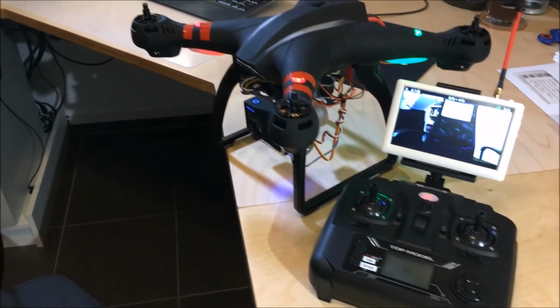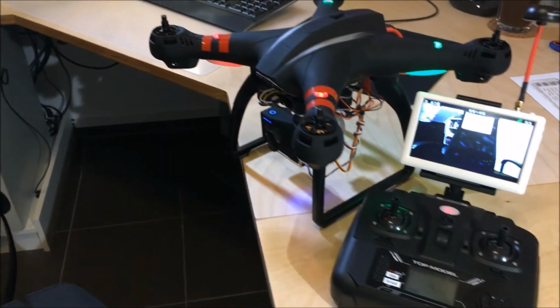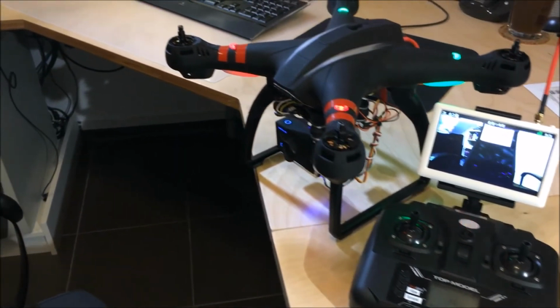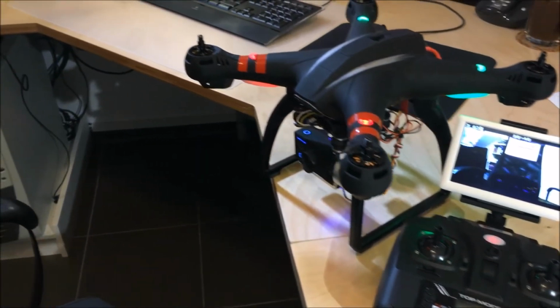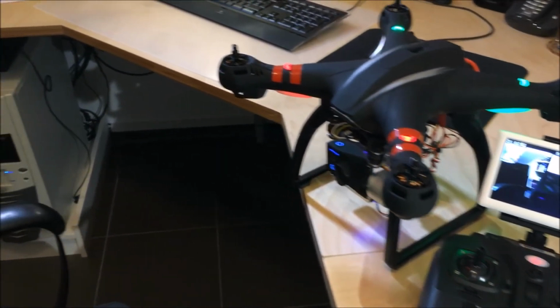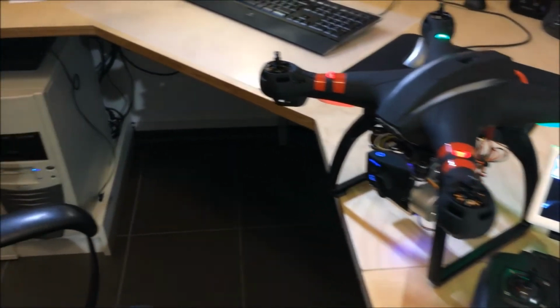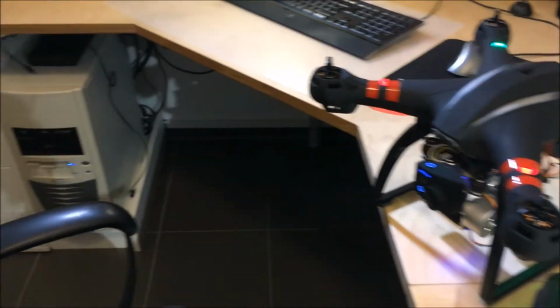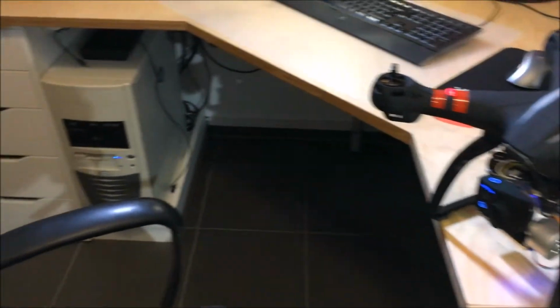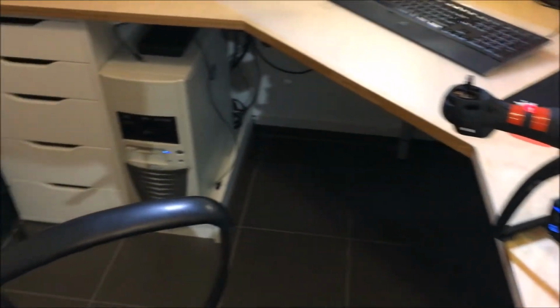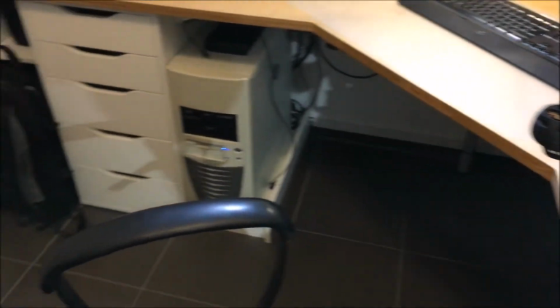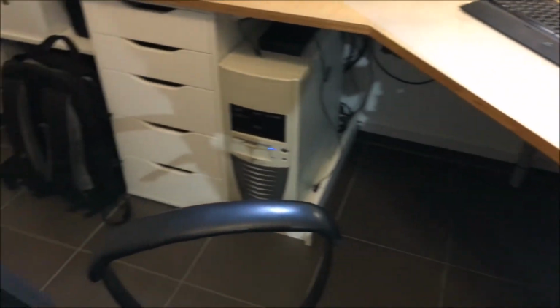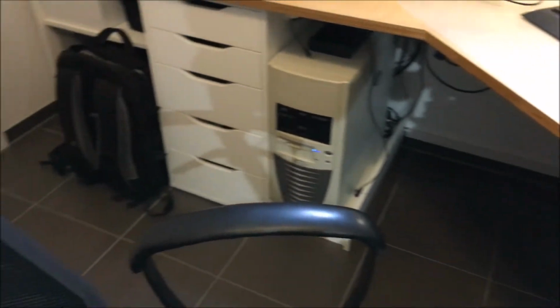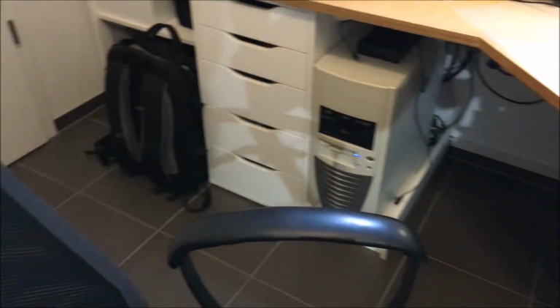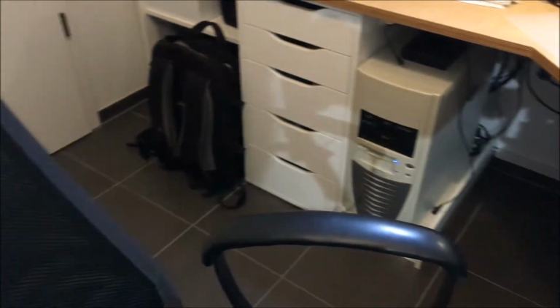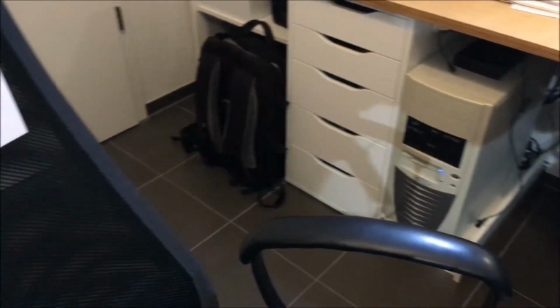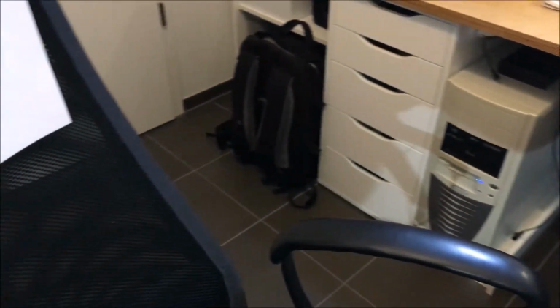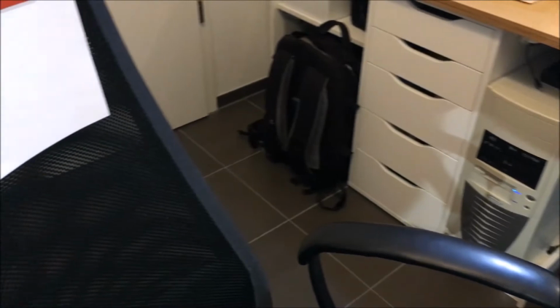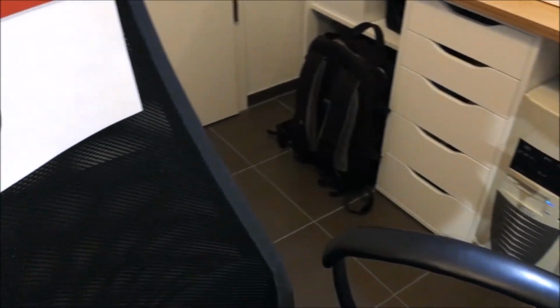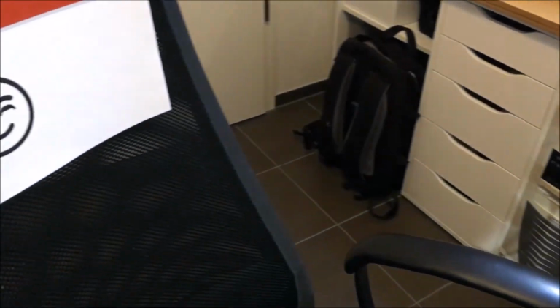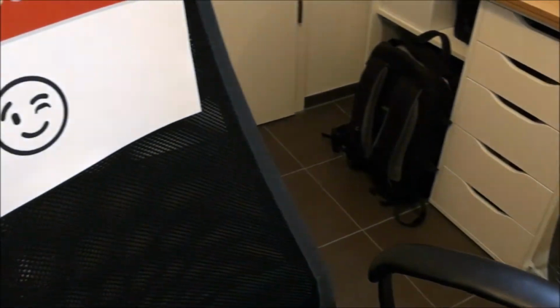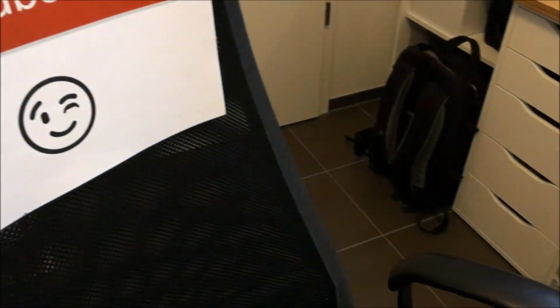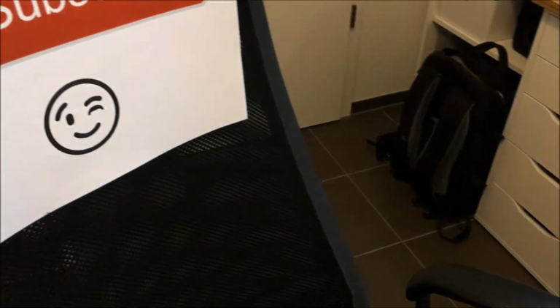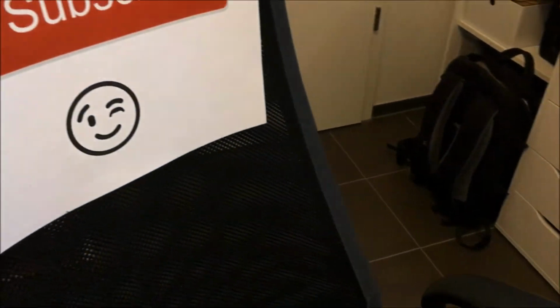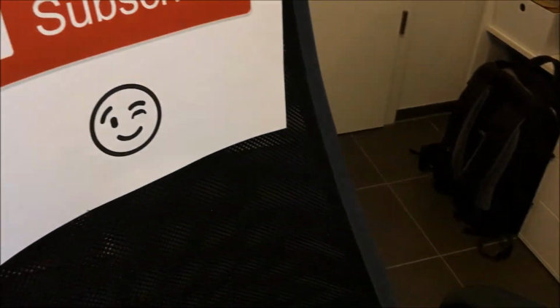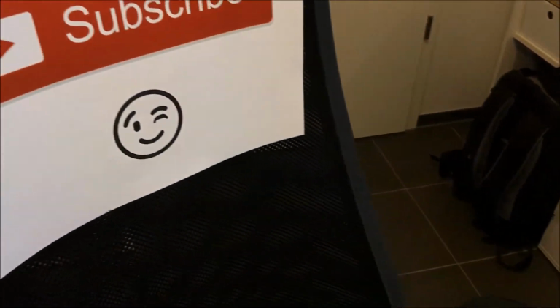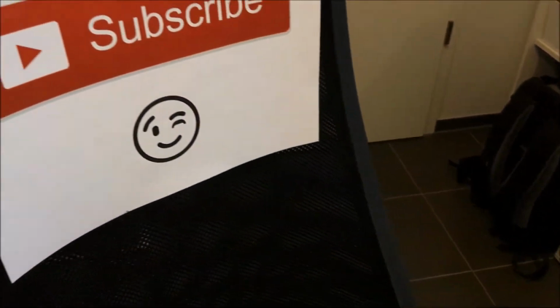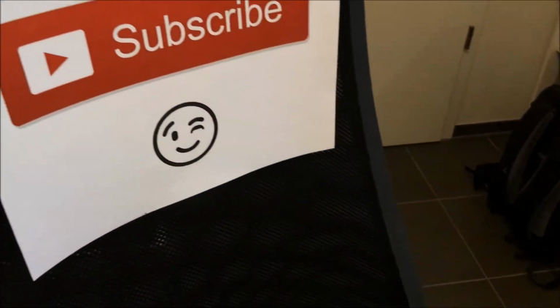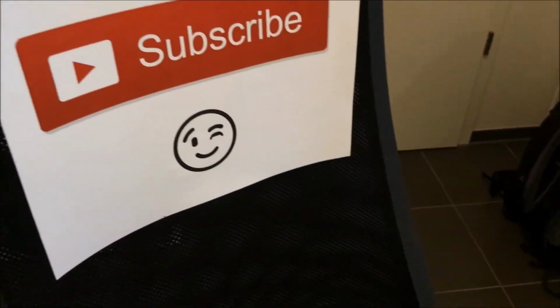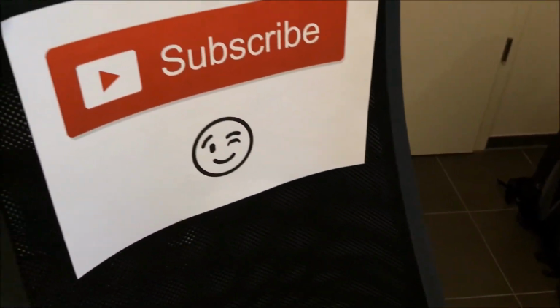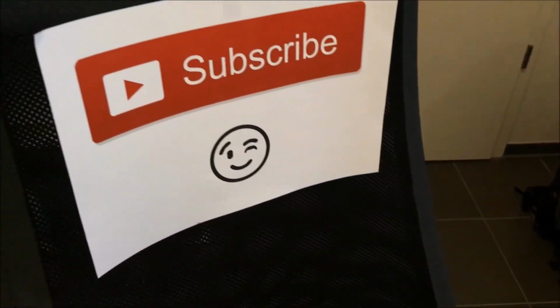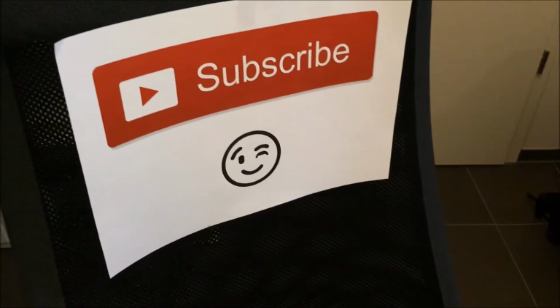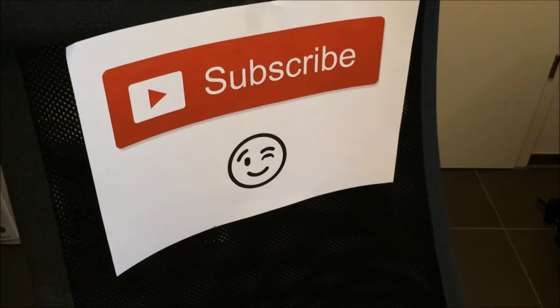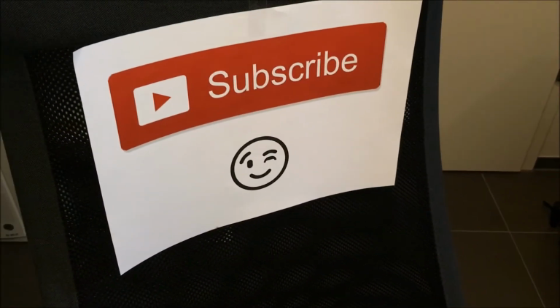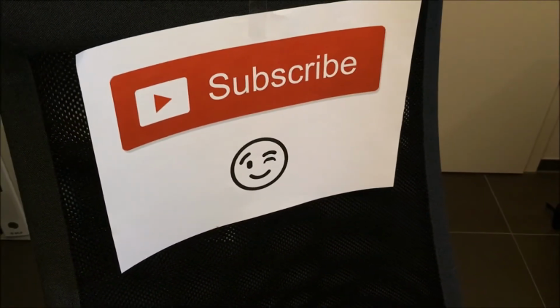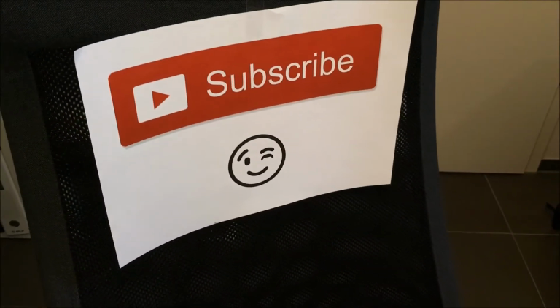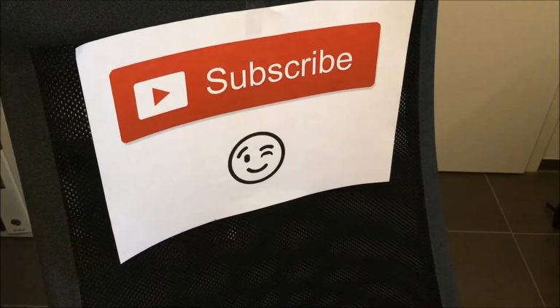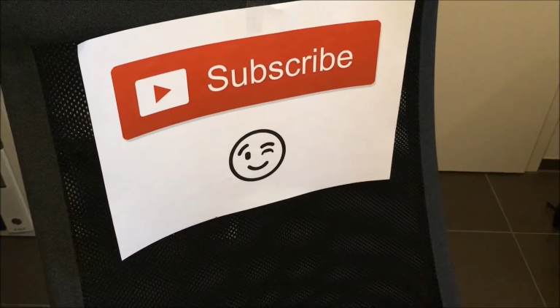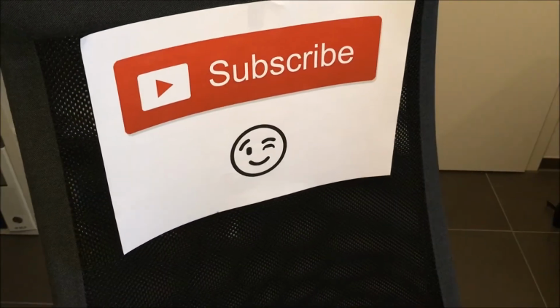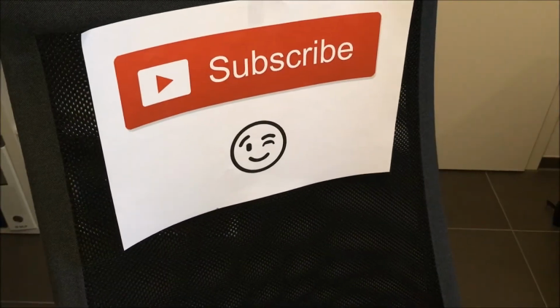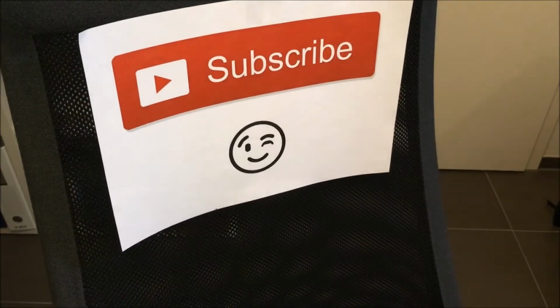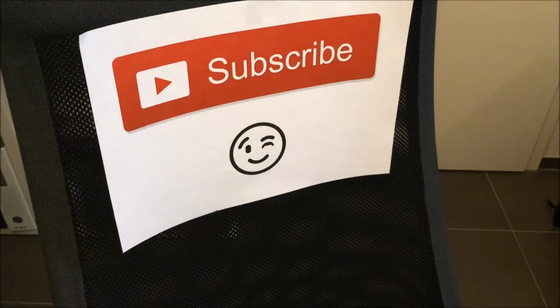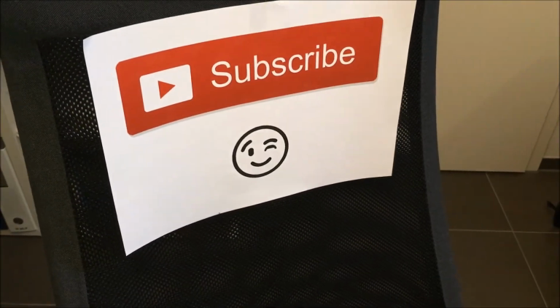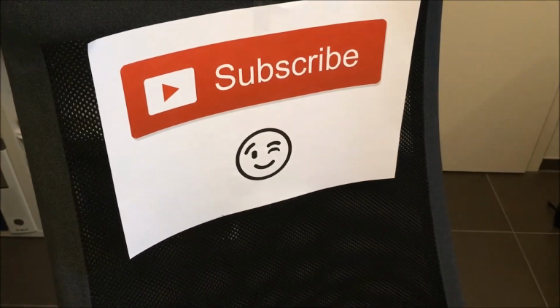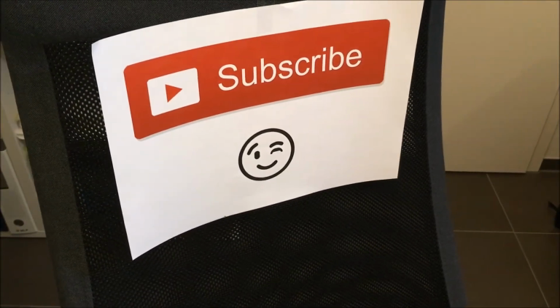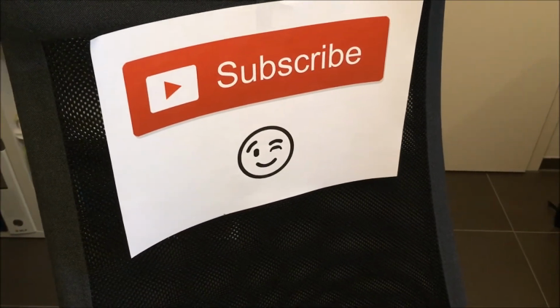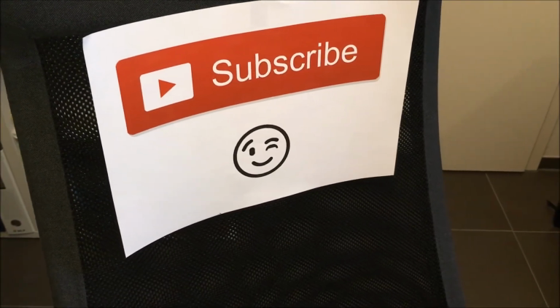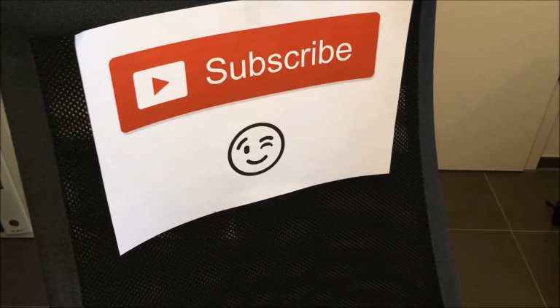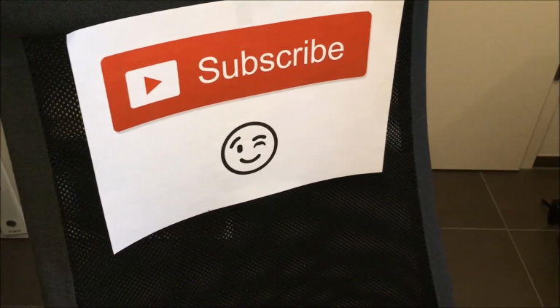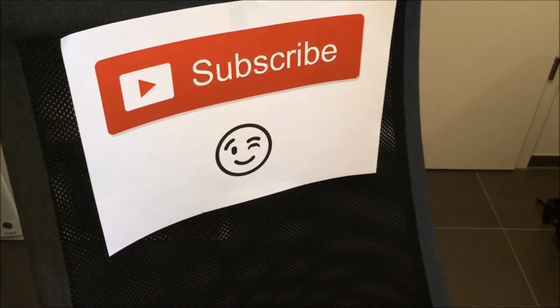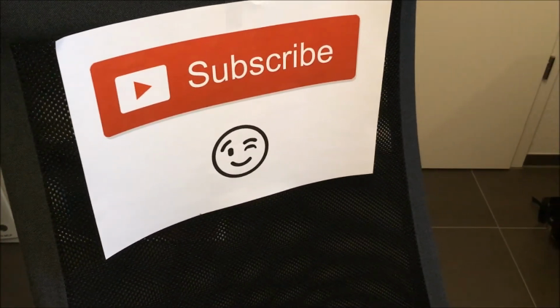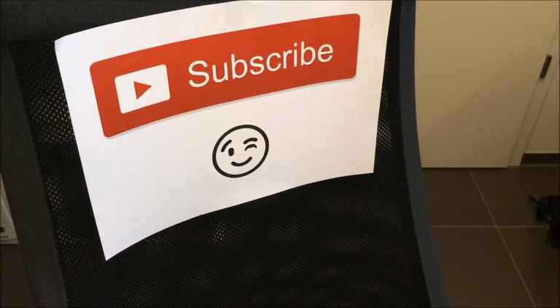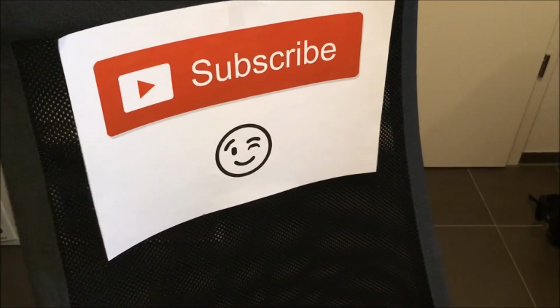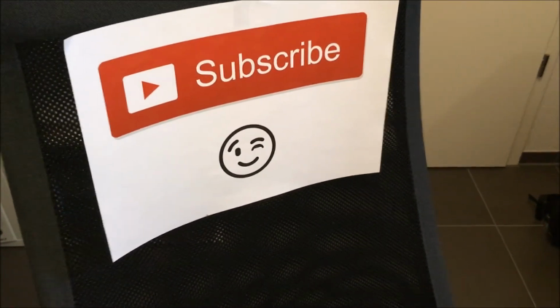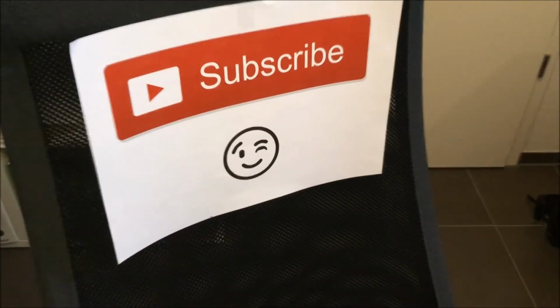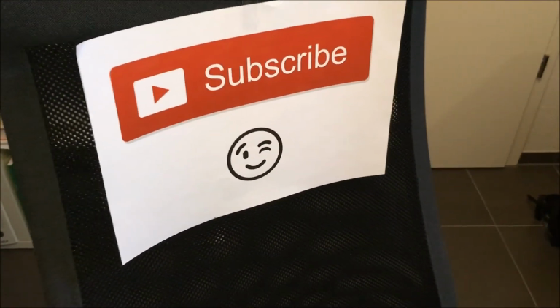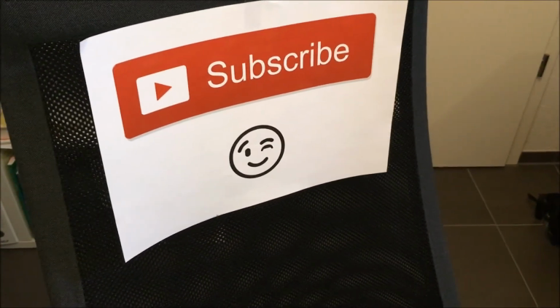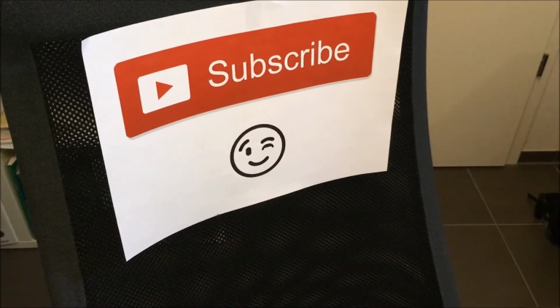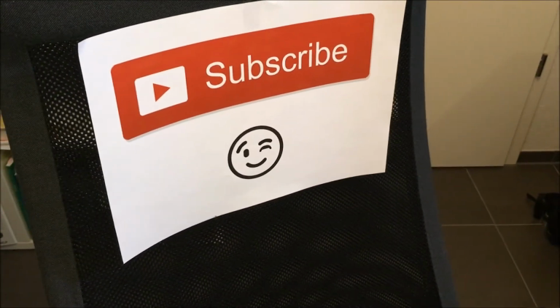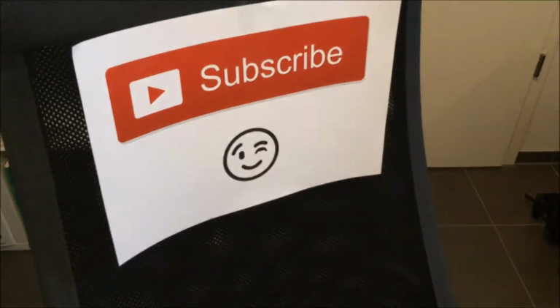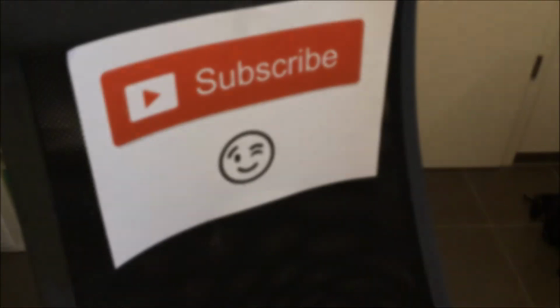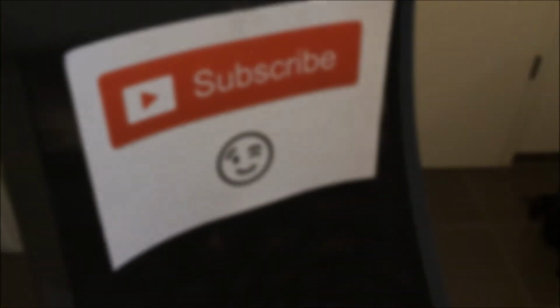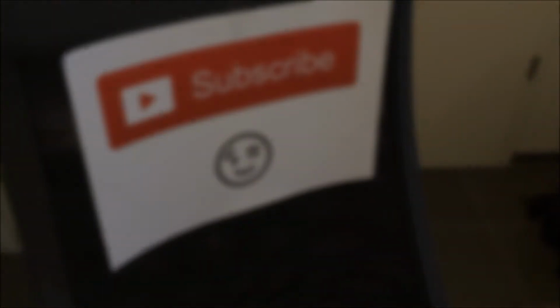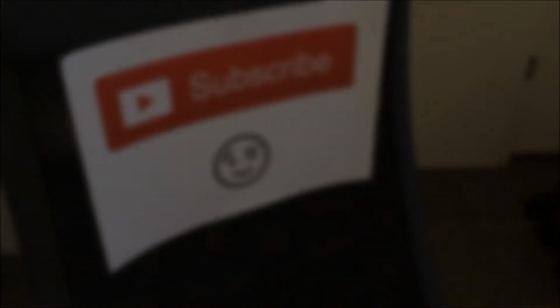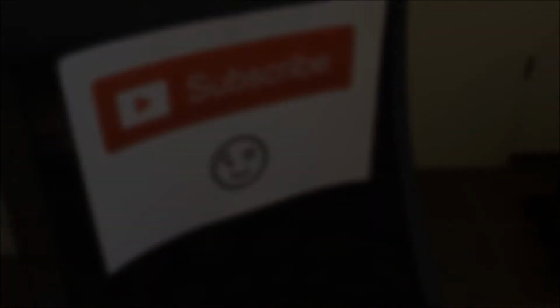Consider subscribing and giving a thumbs up - thanks for watching!